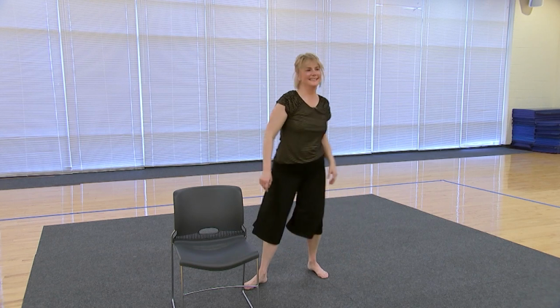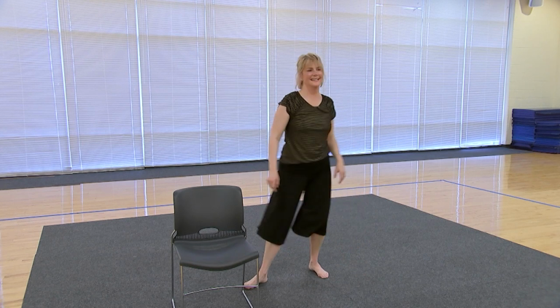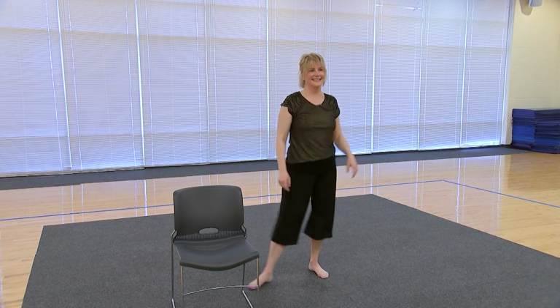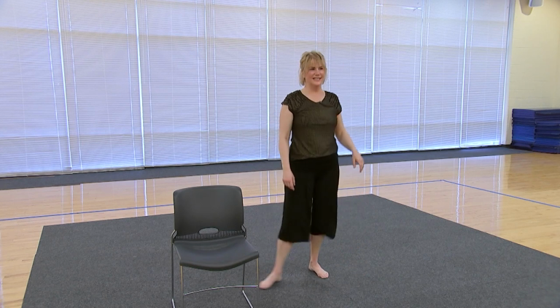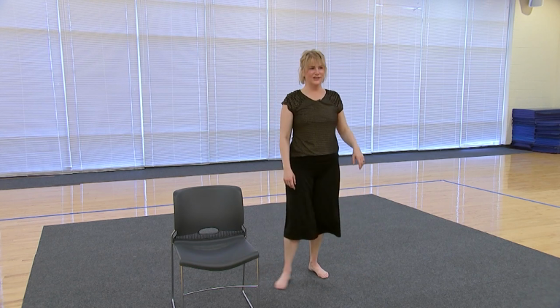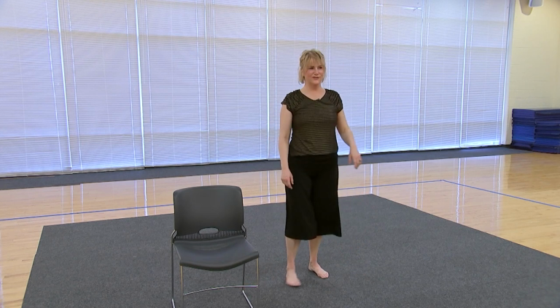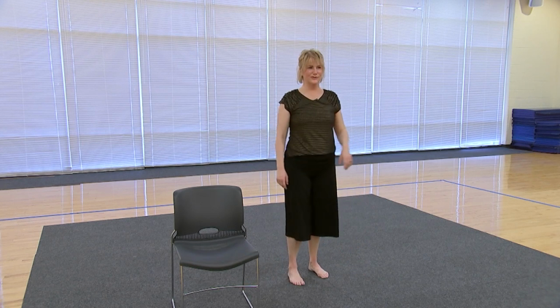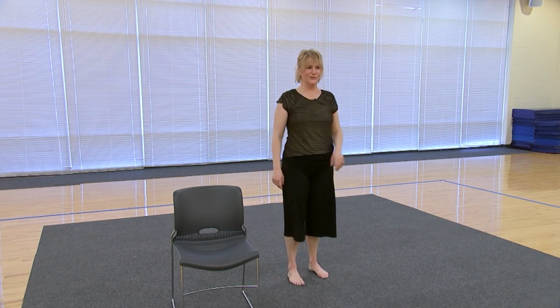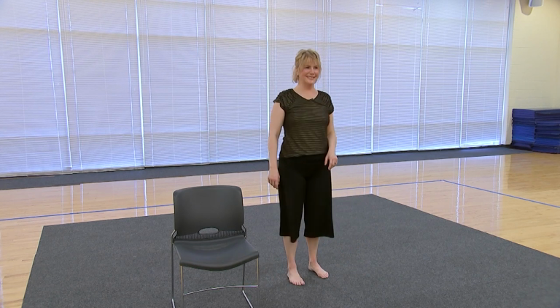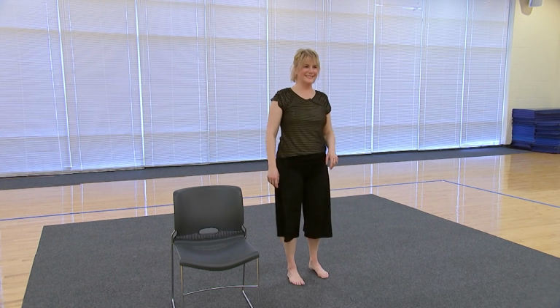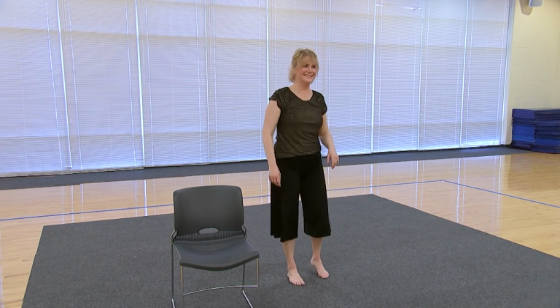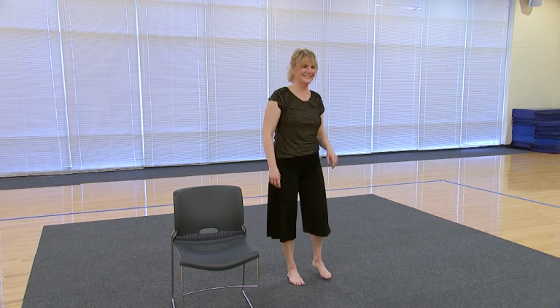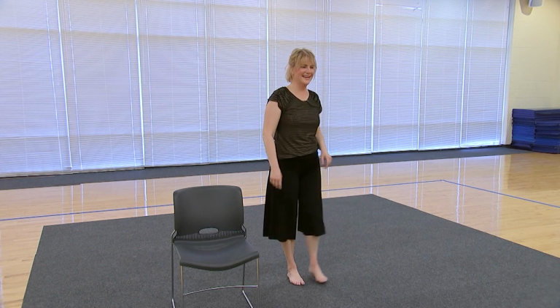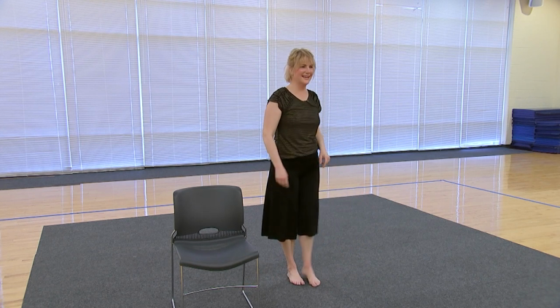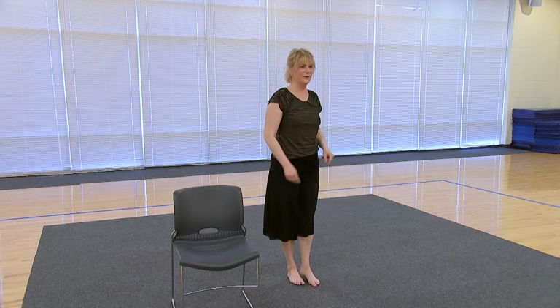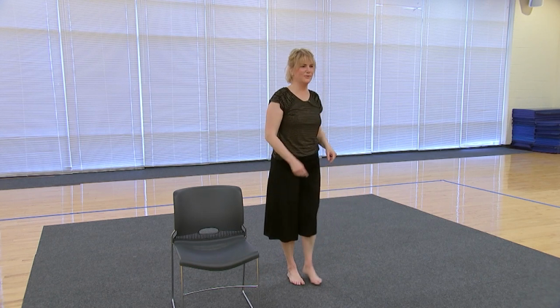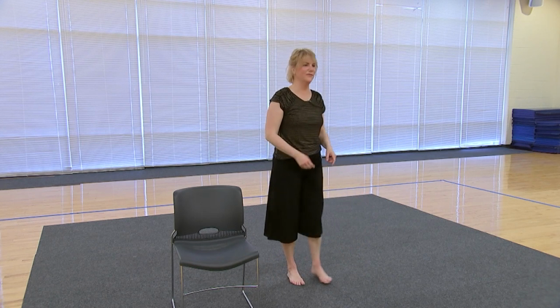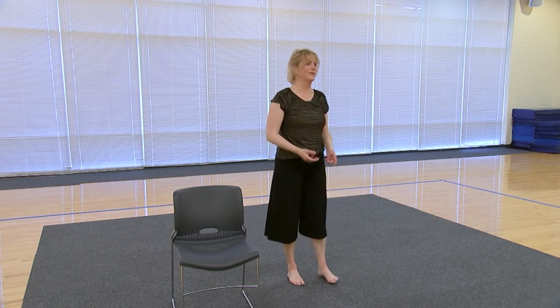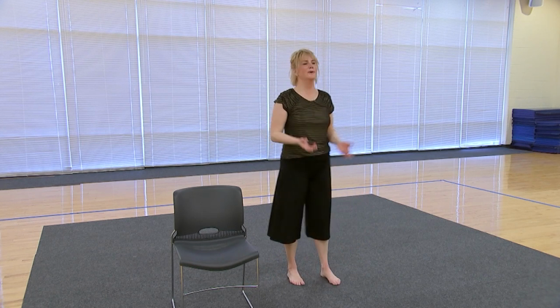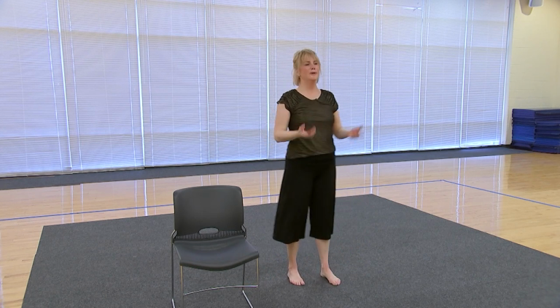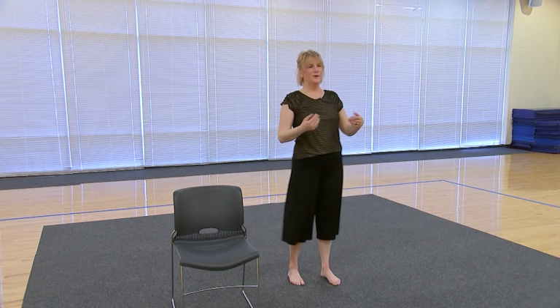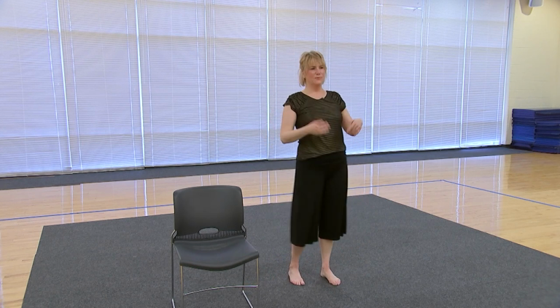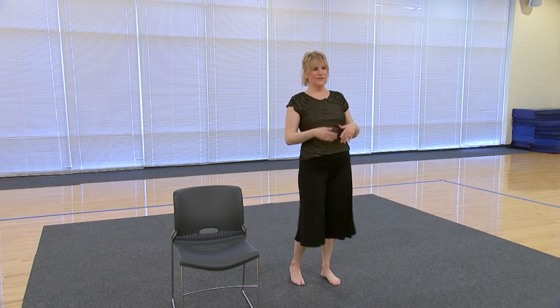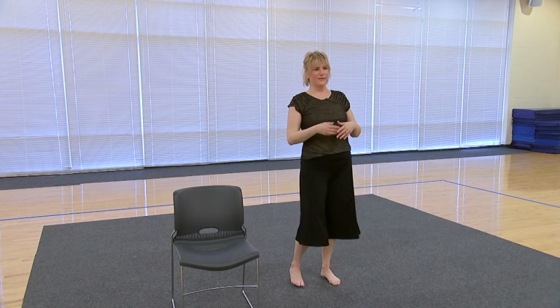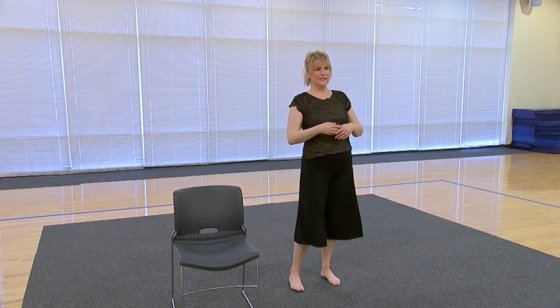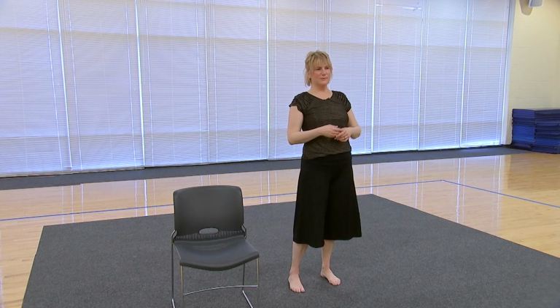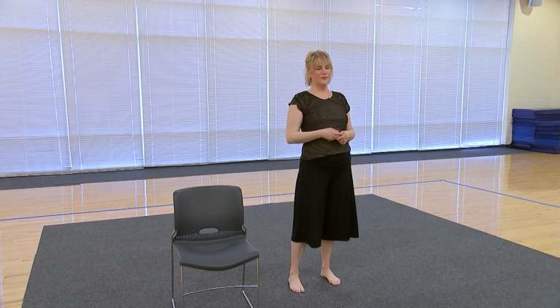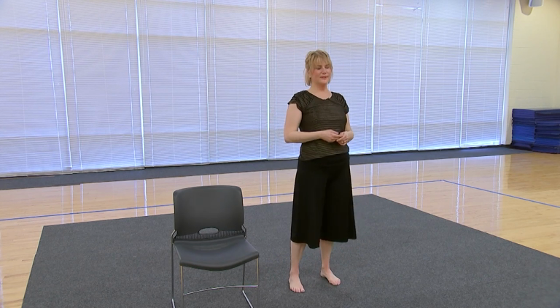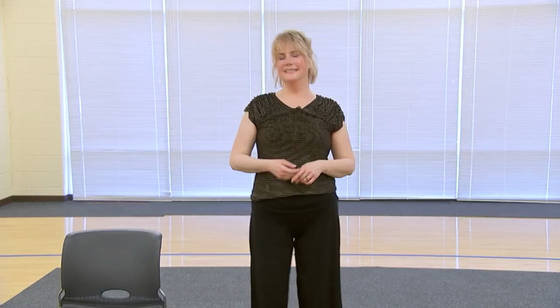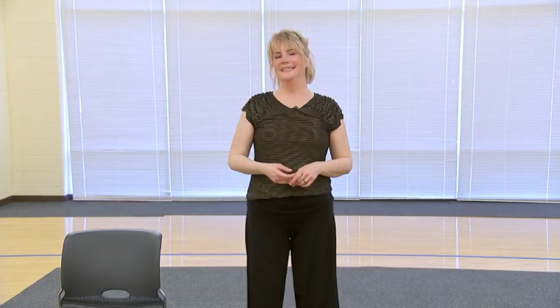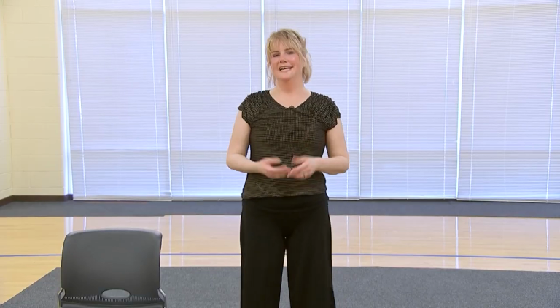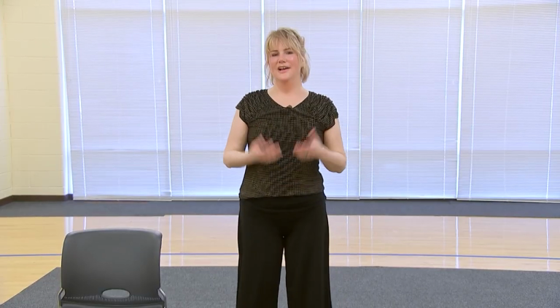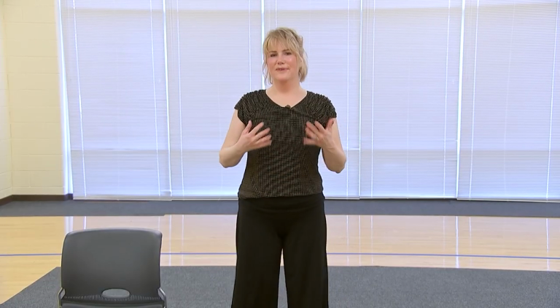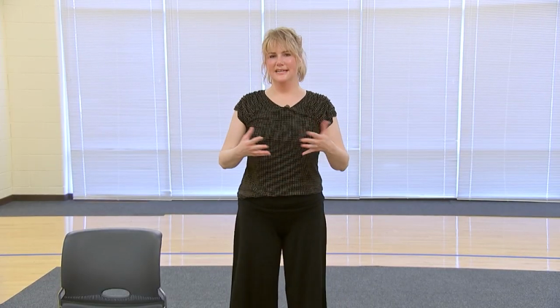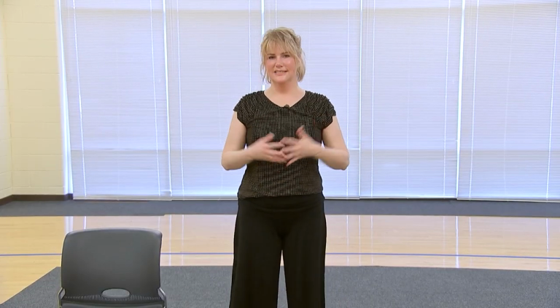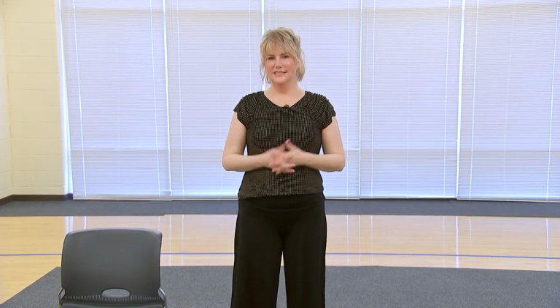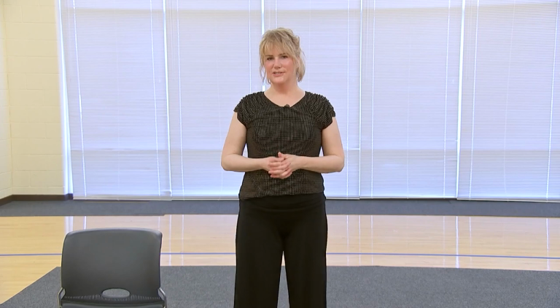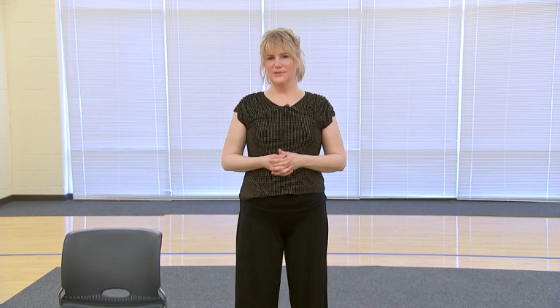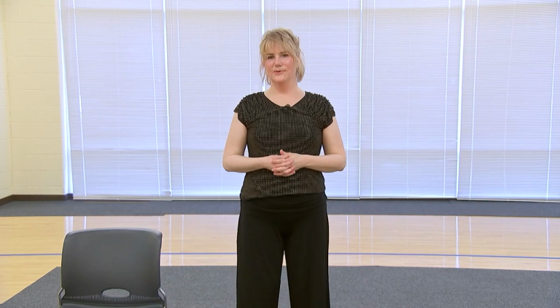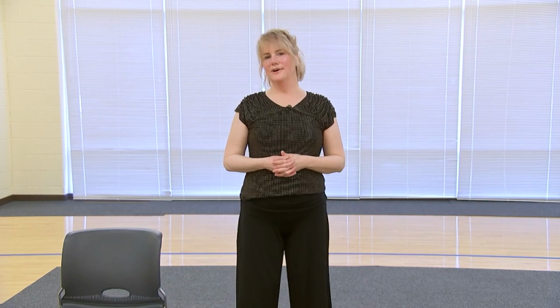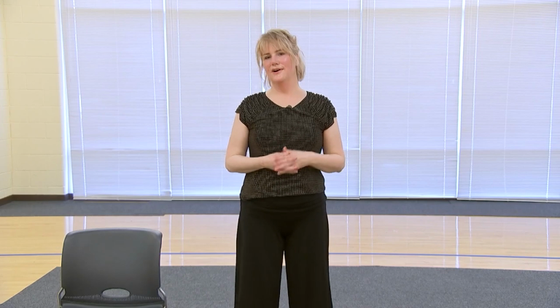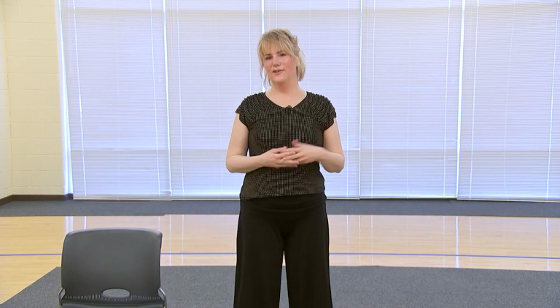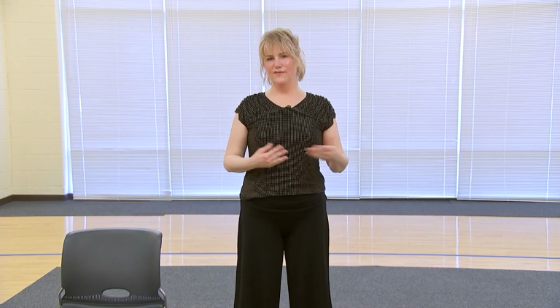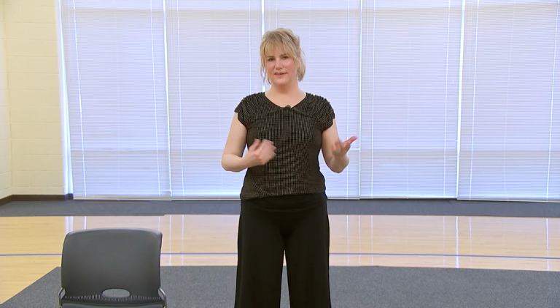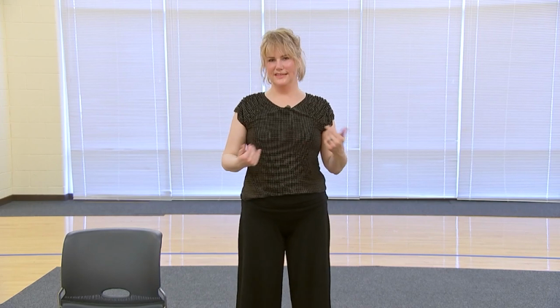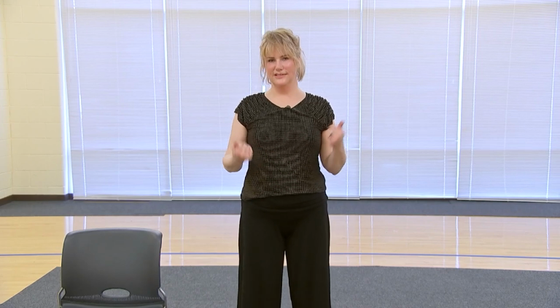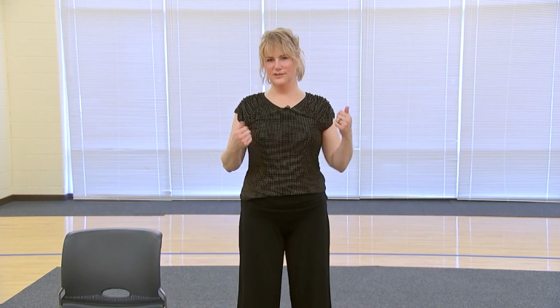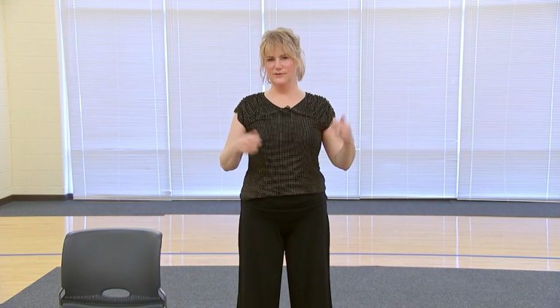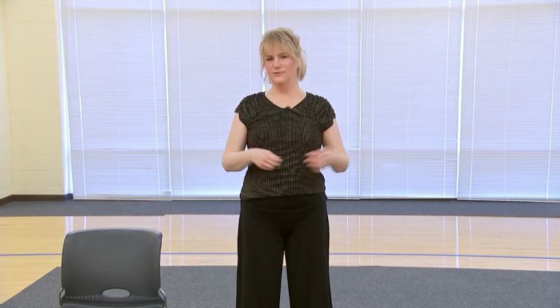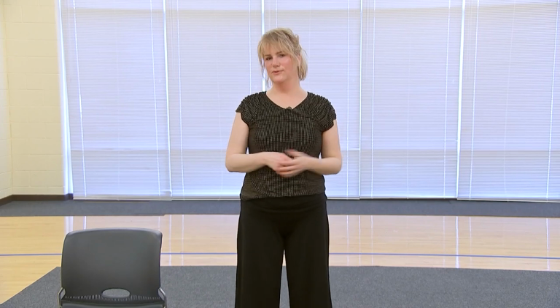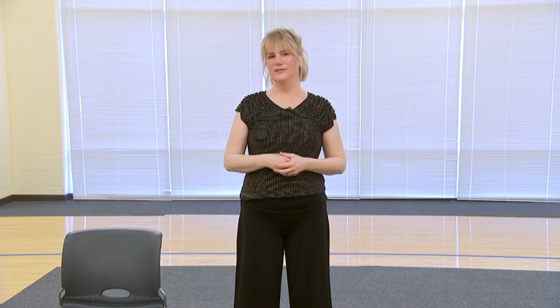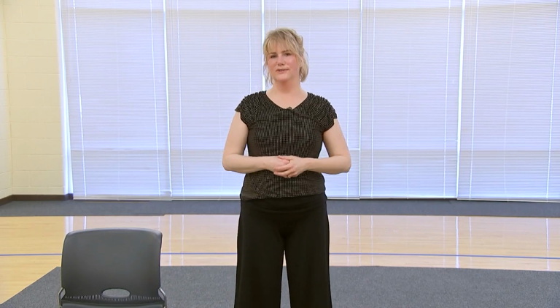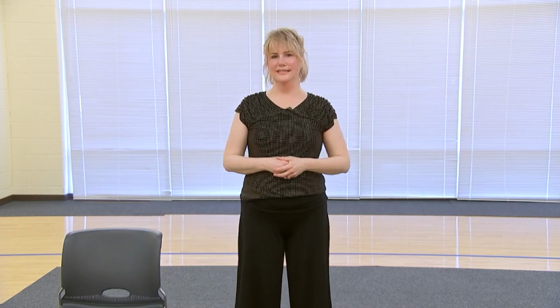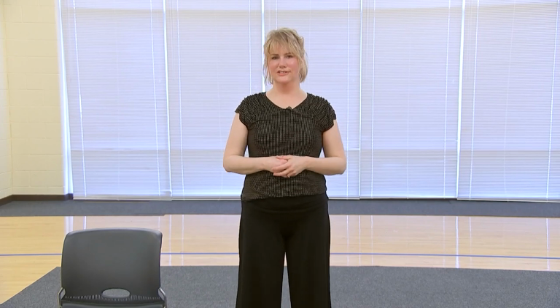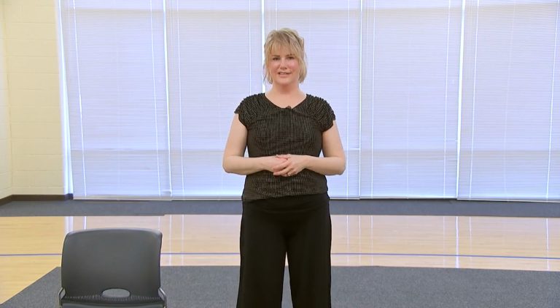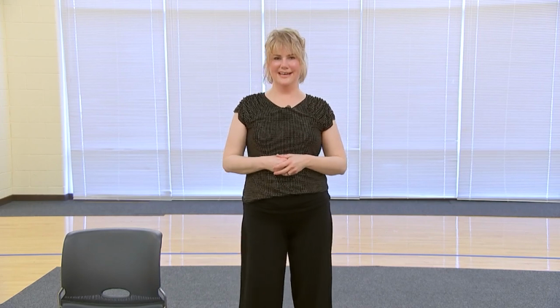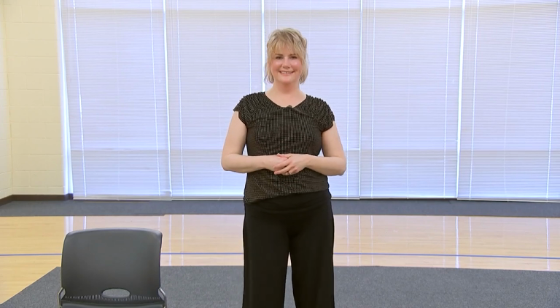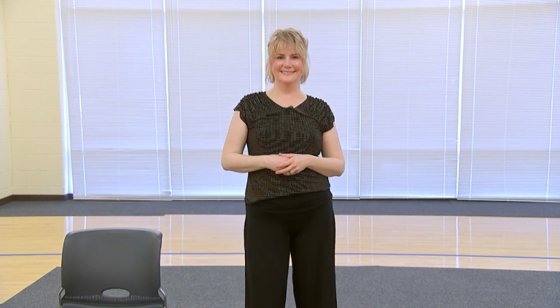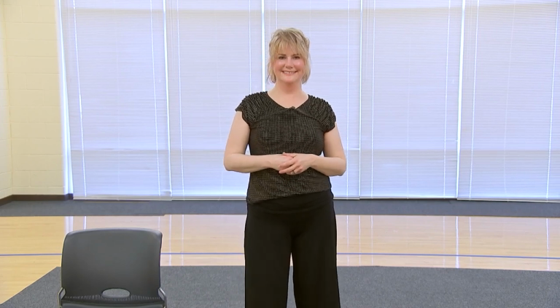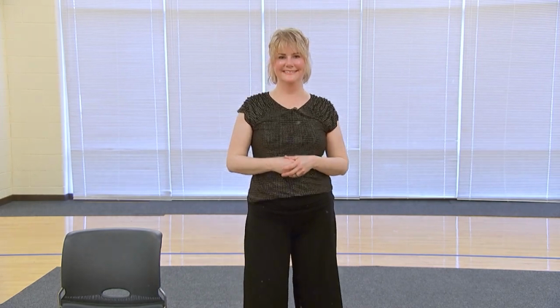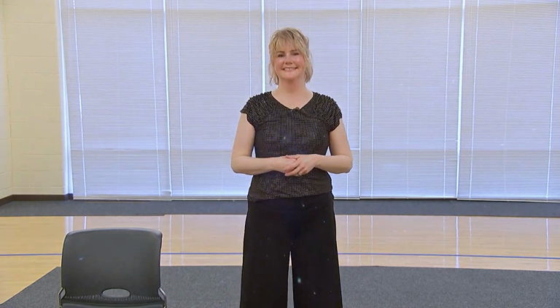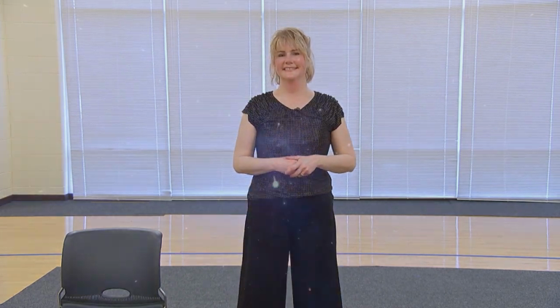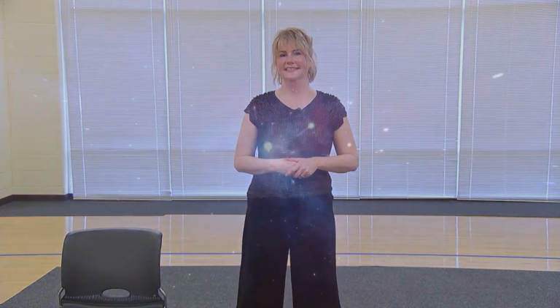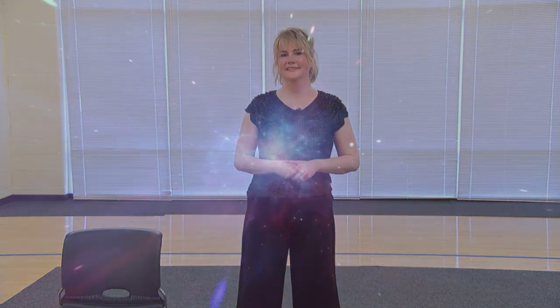Thank you for joining today. I hope you feel more flexible and ready to do all the fun things you enjoy doing today. Let's go.